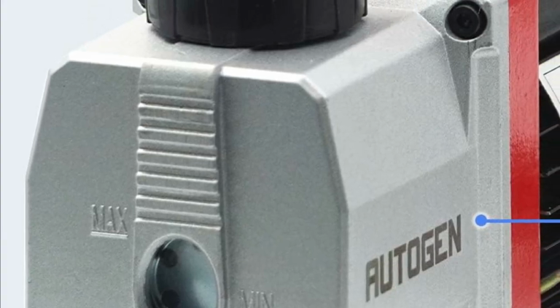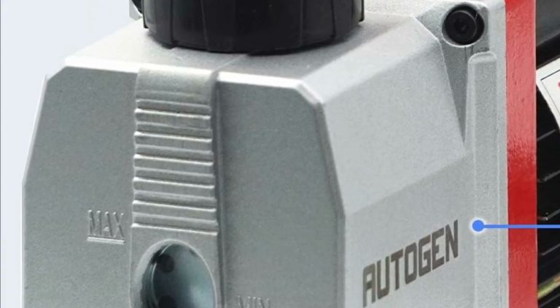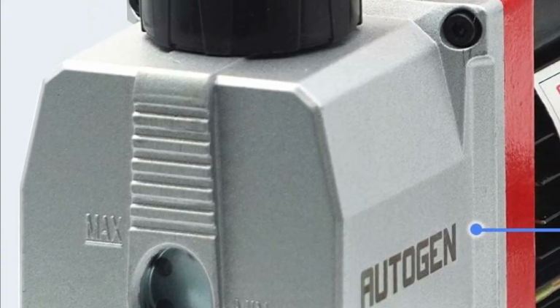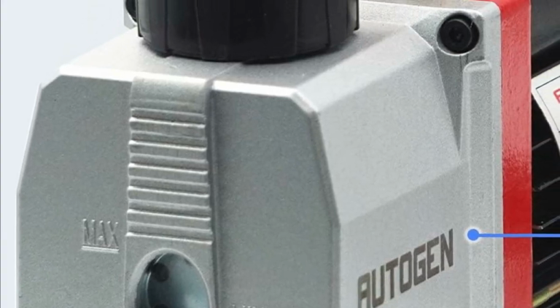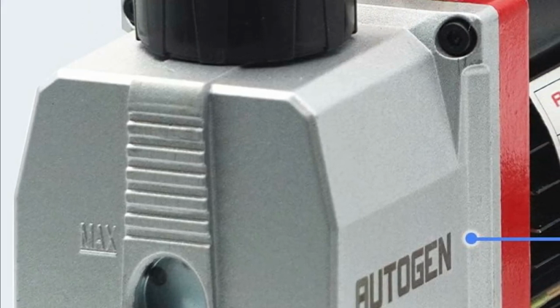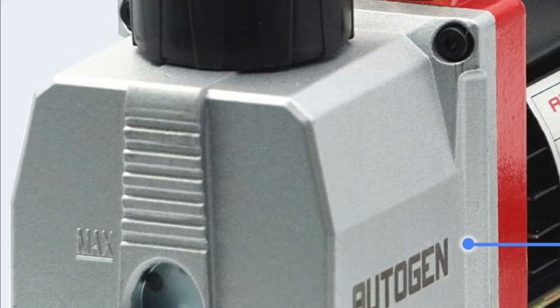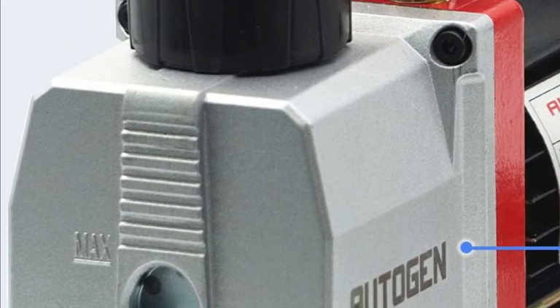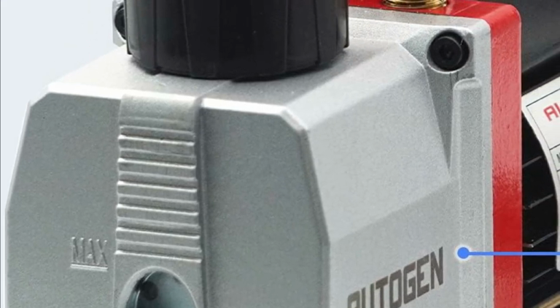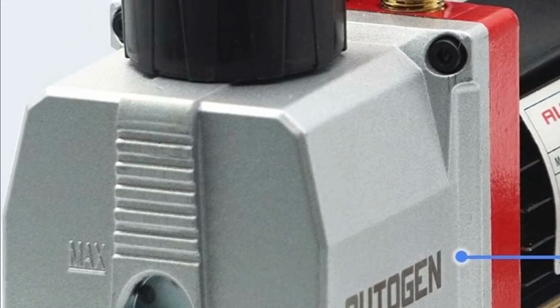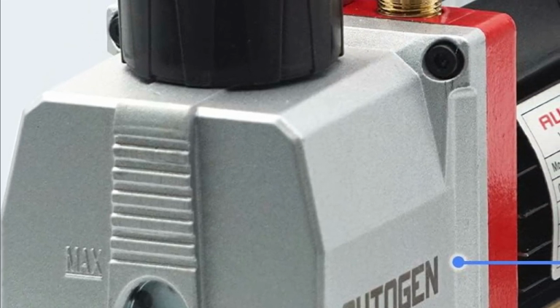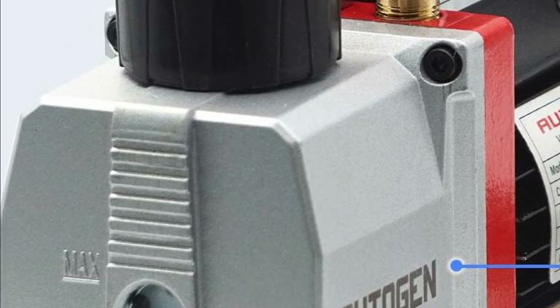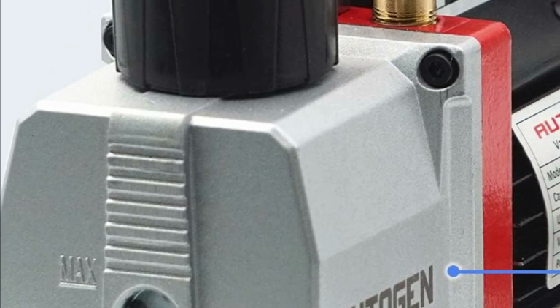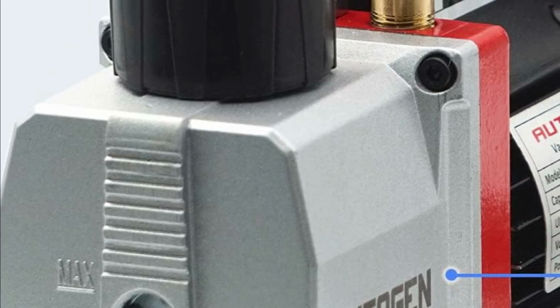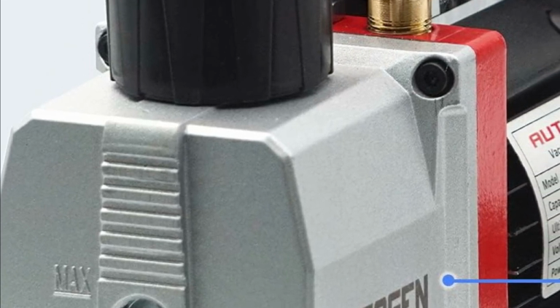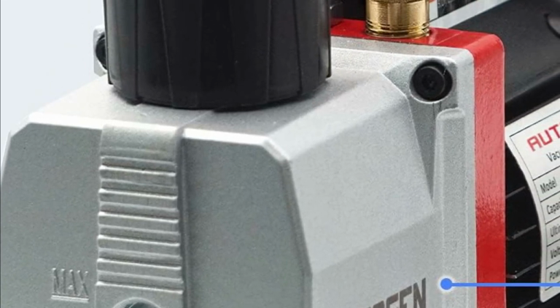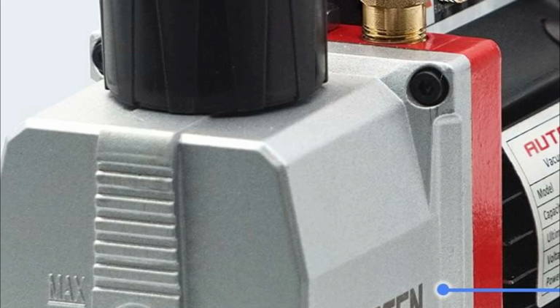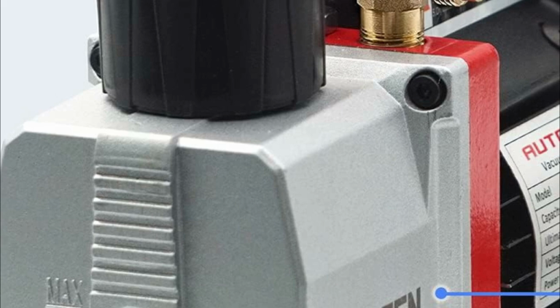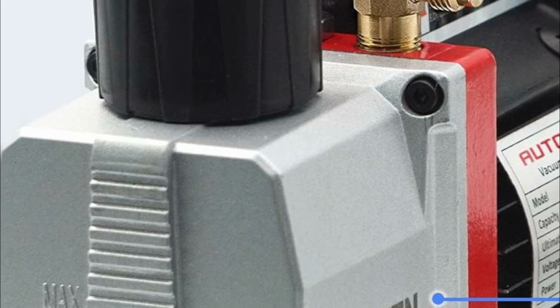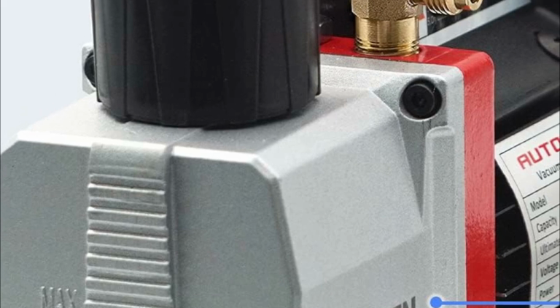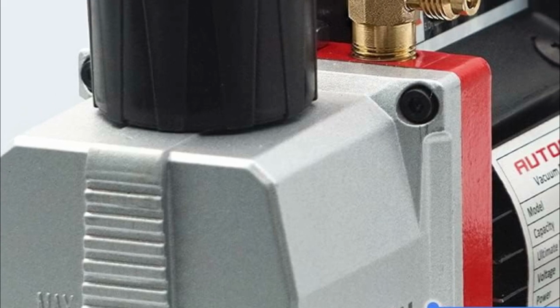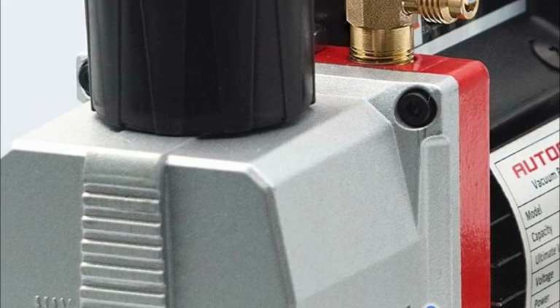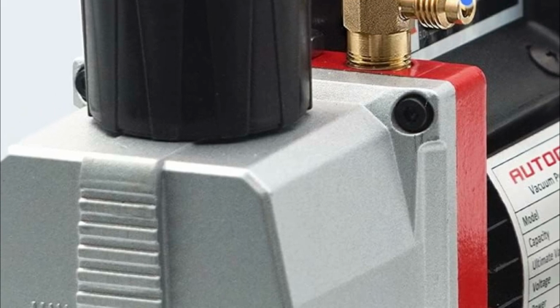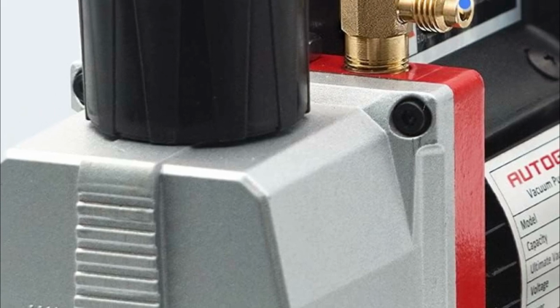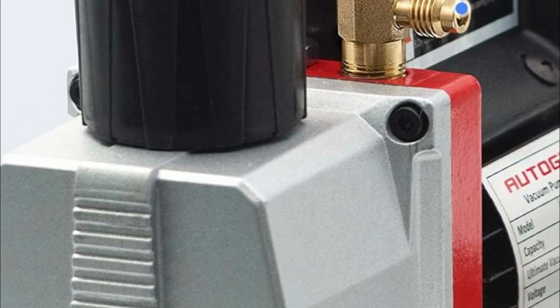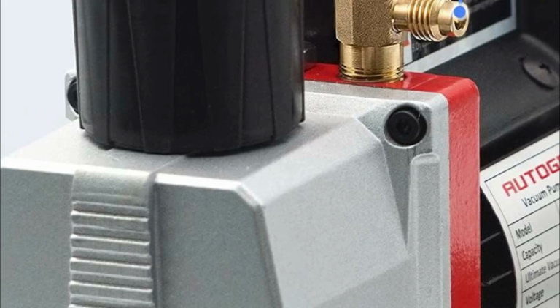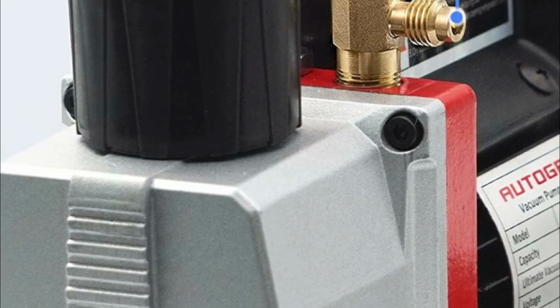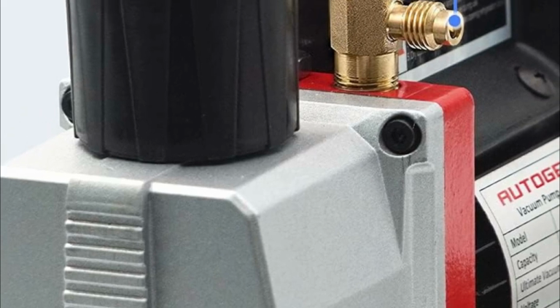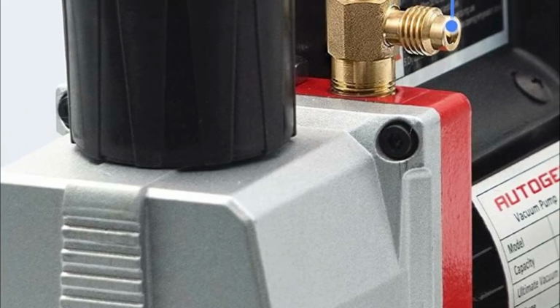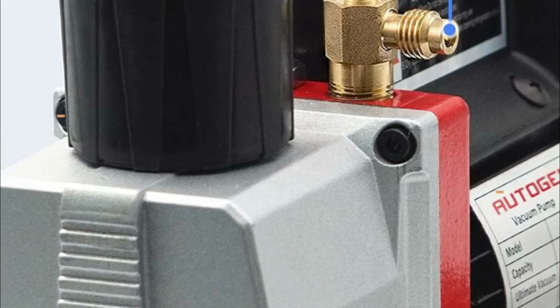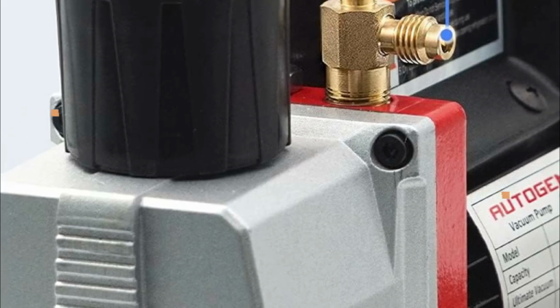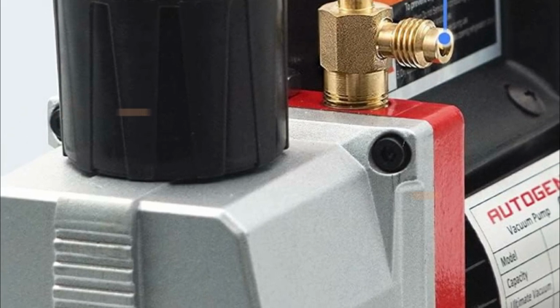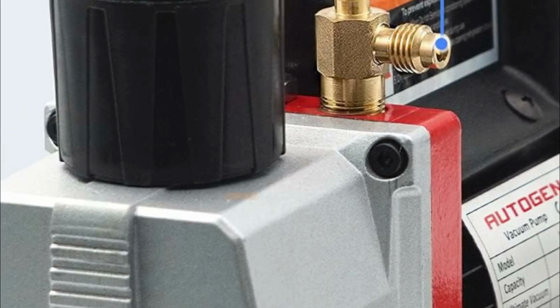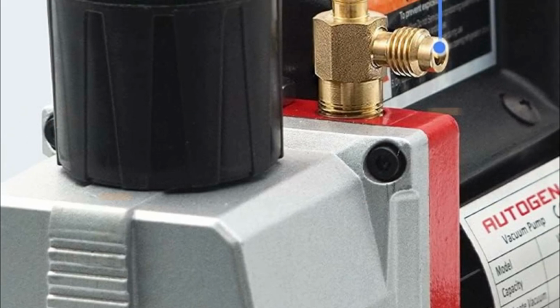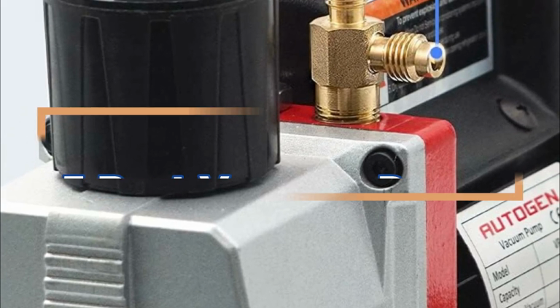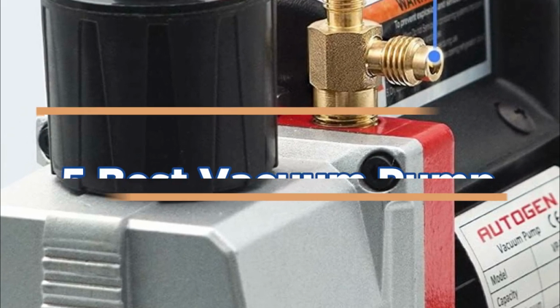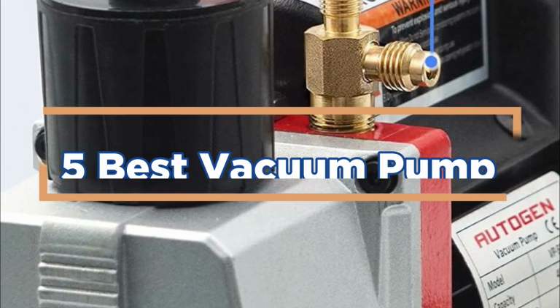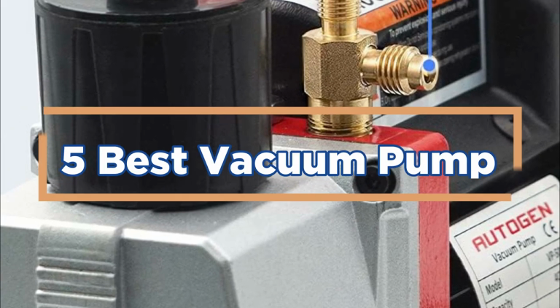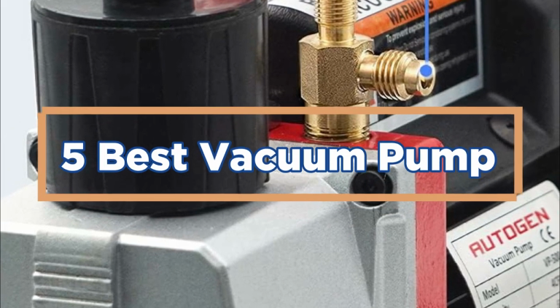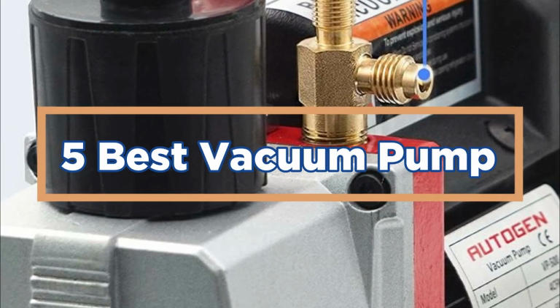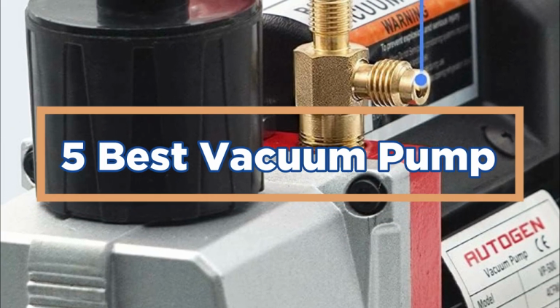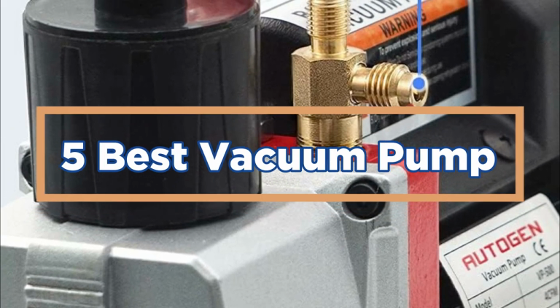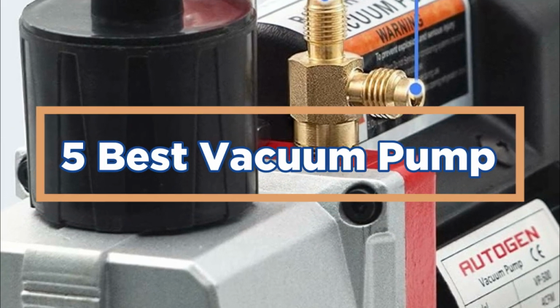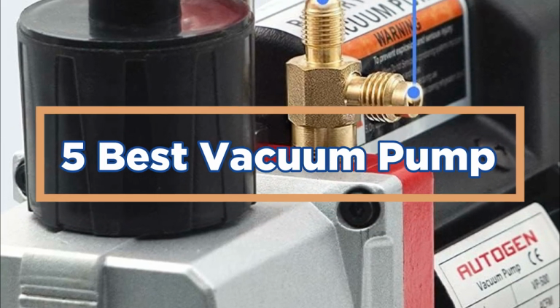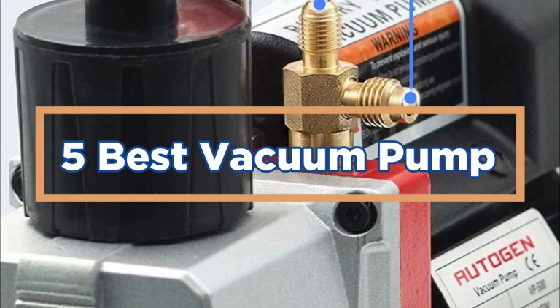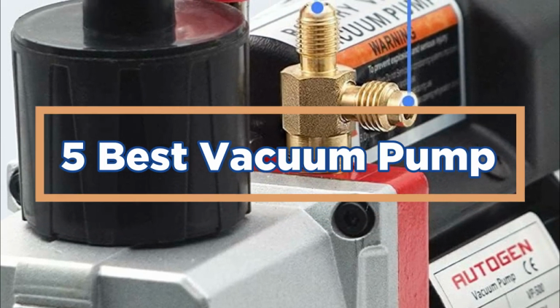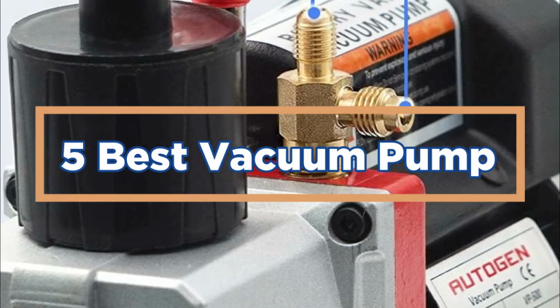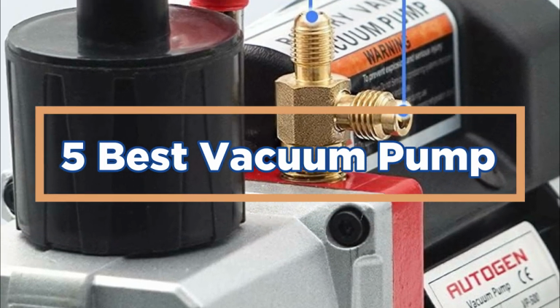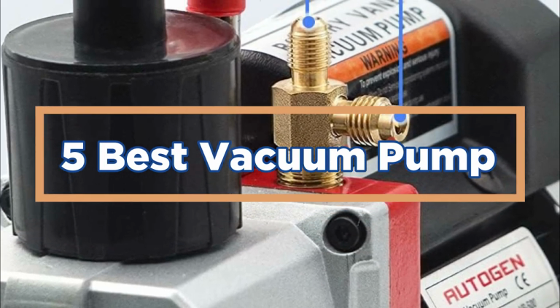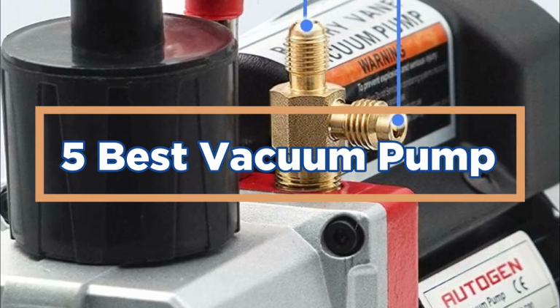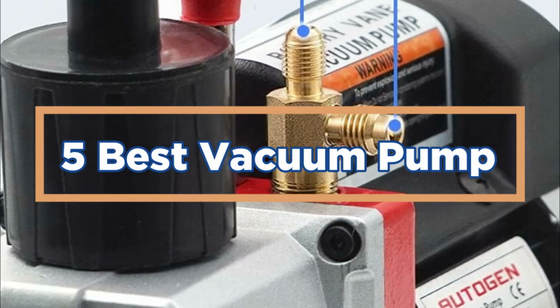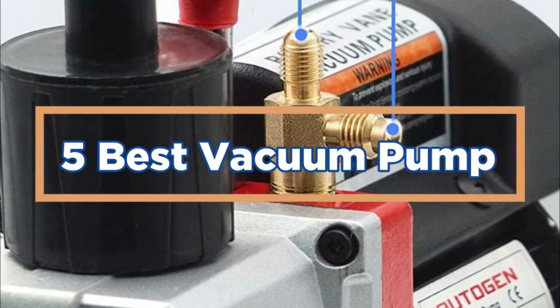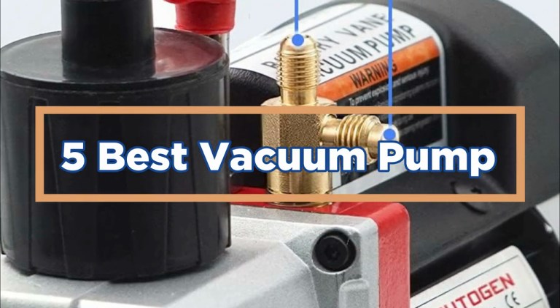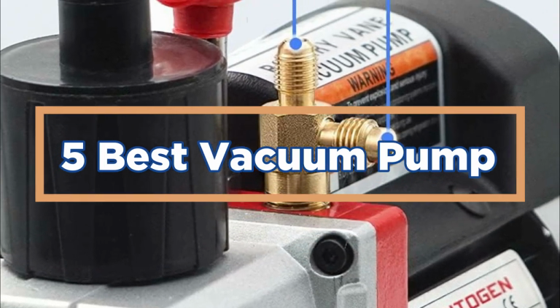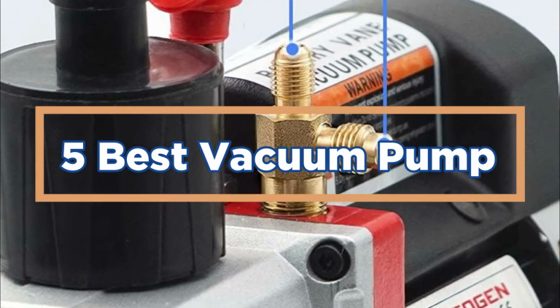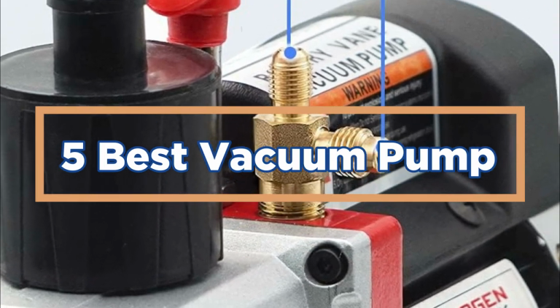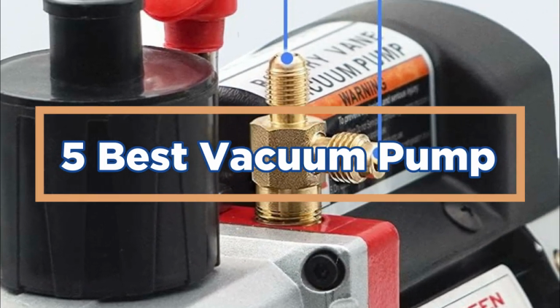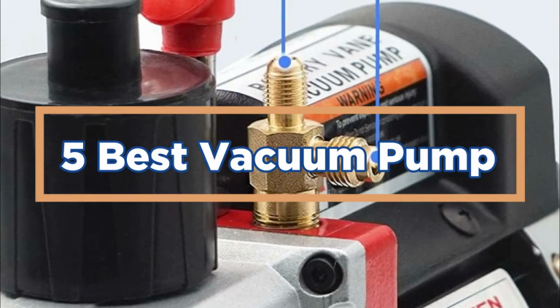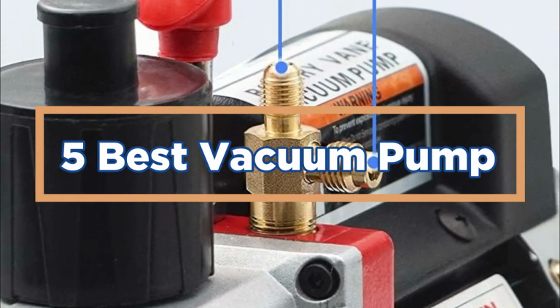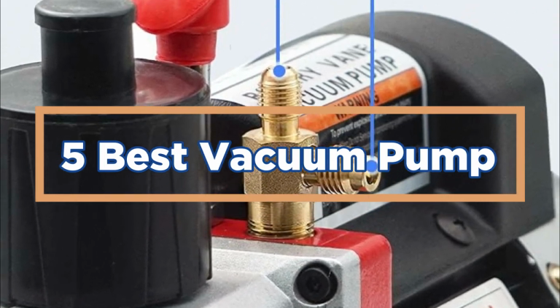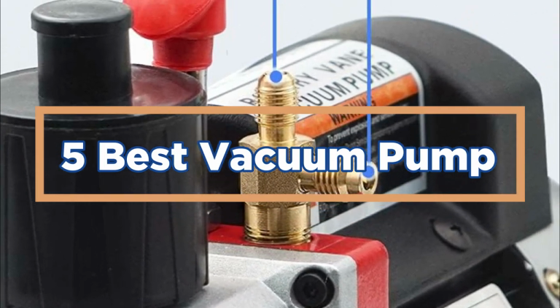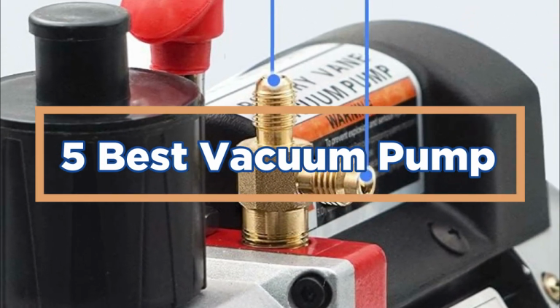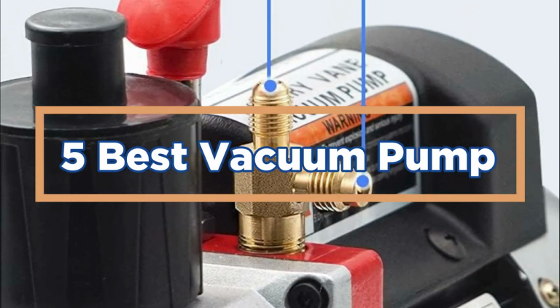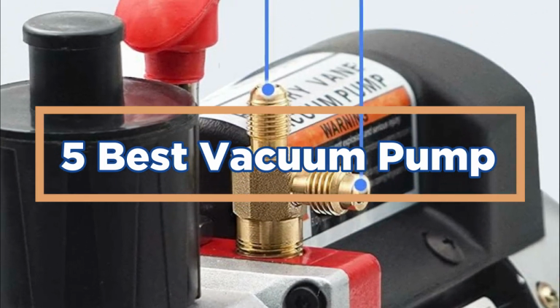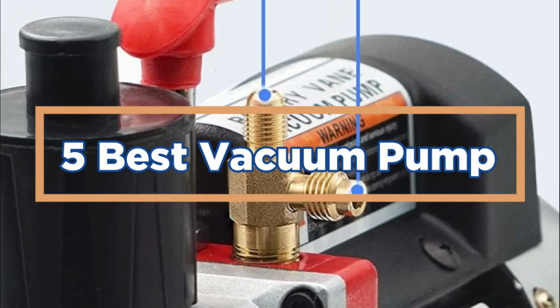In today's video, we will show you the top 5 best vacuum pumps. So, let's get started.